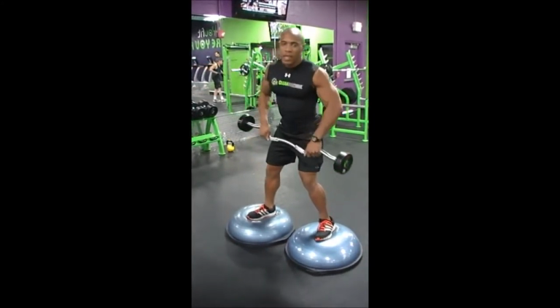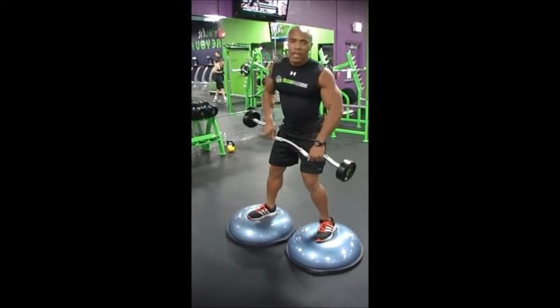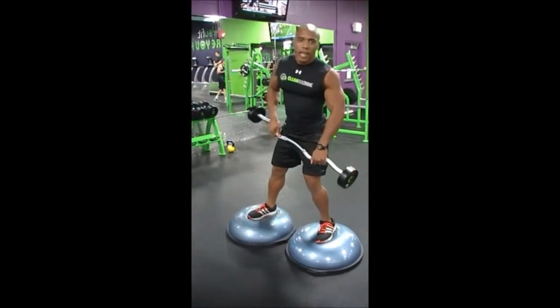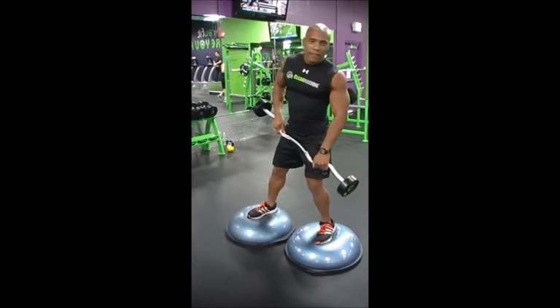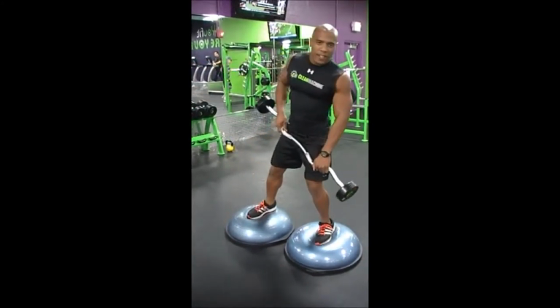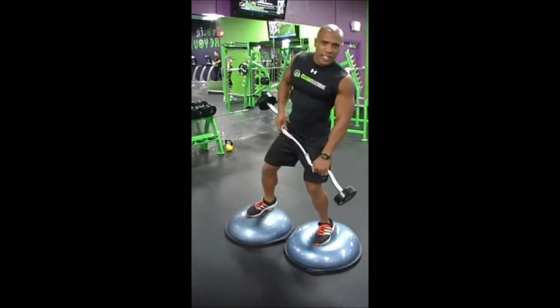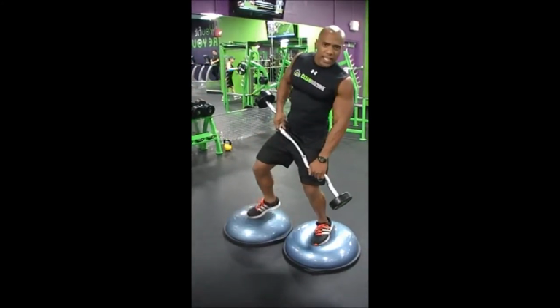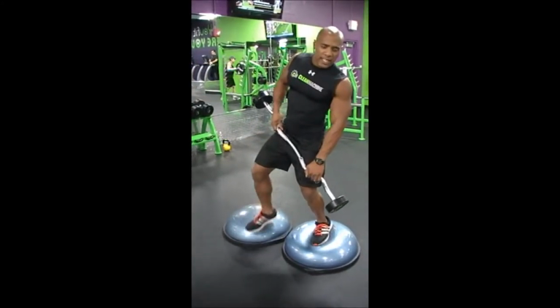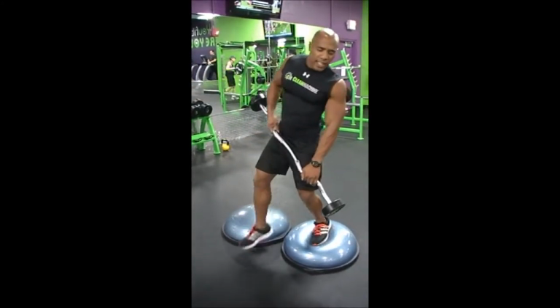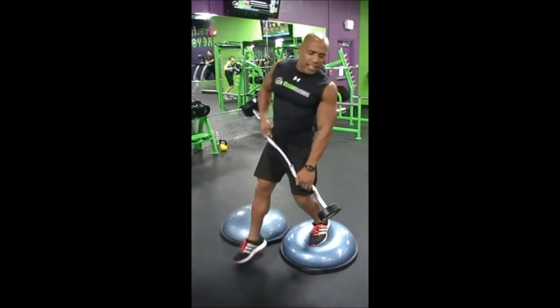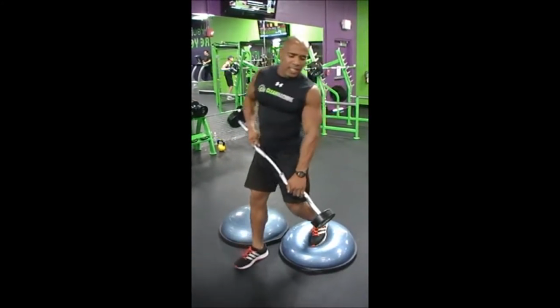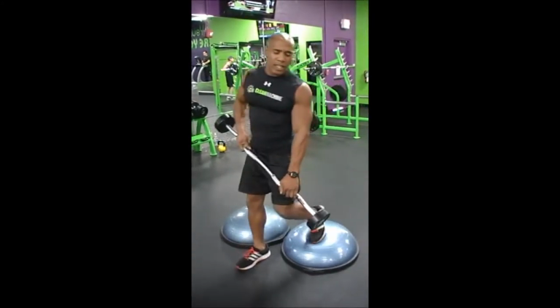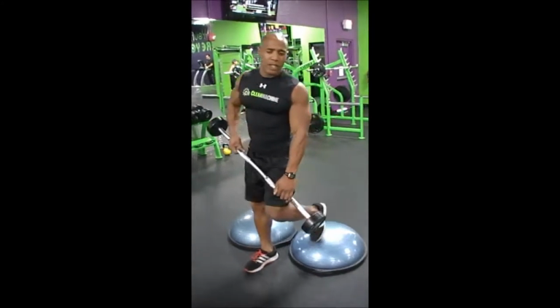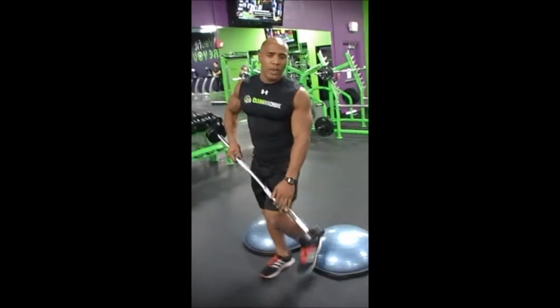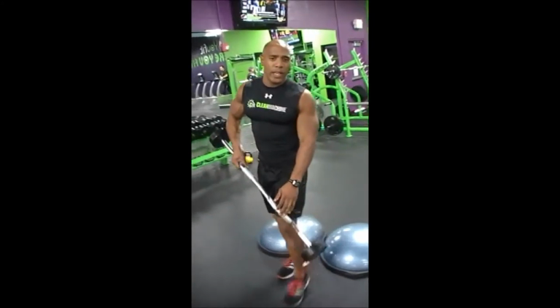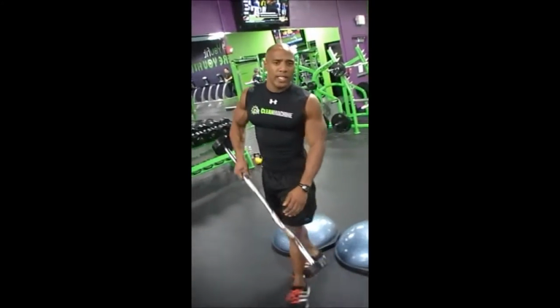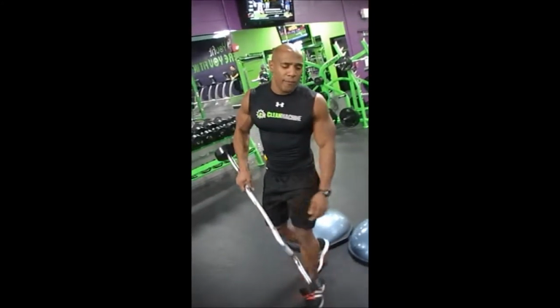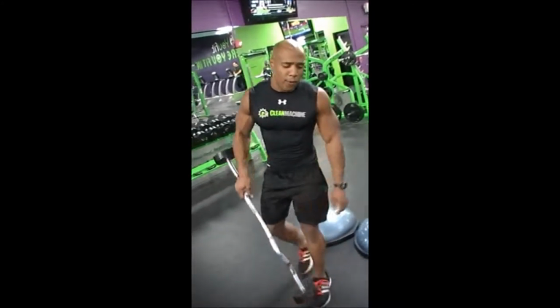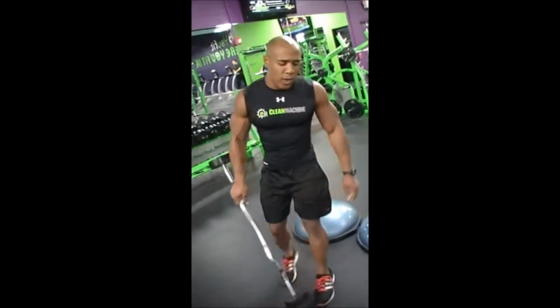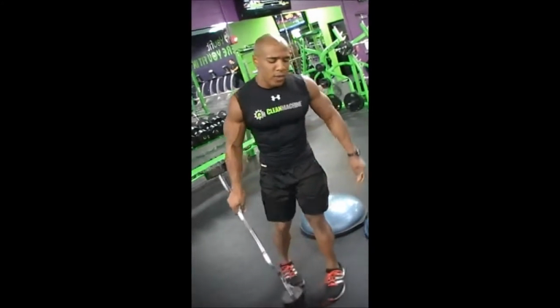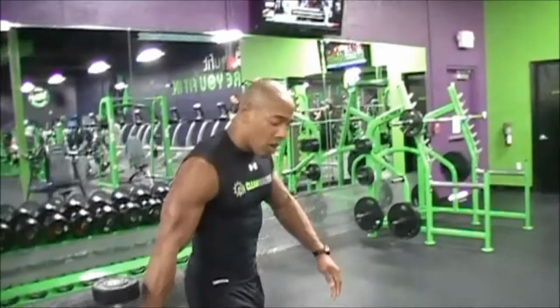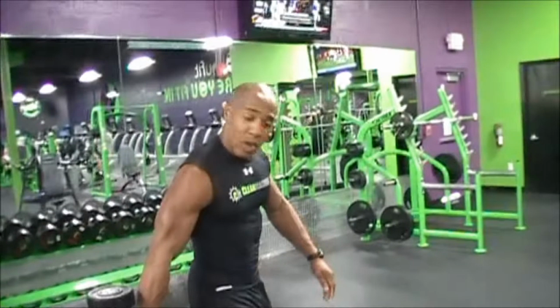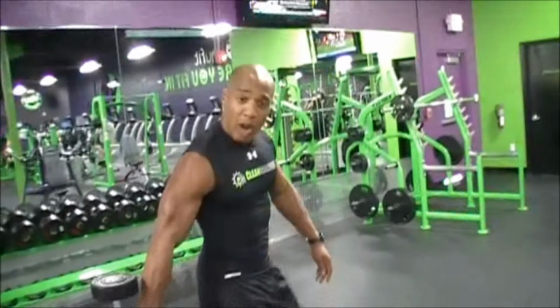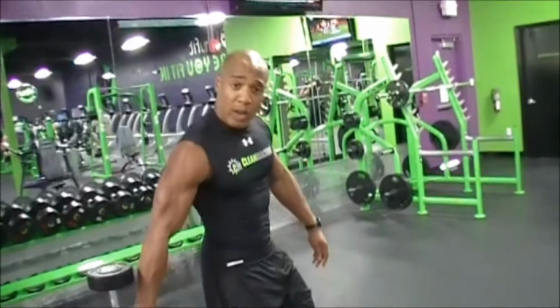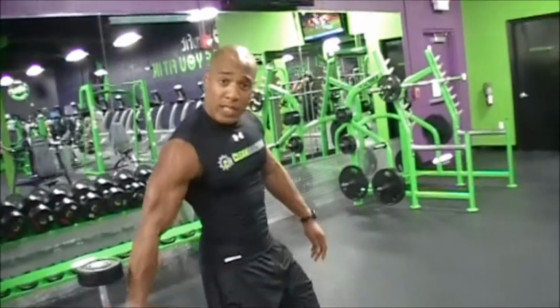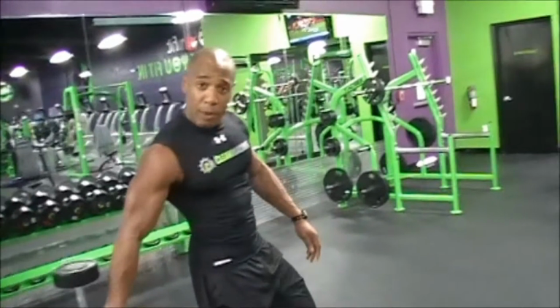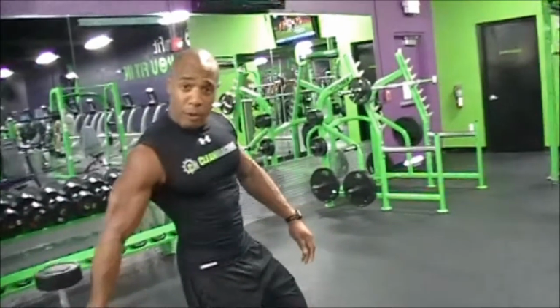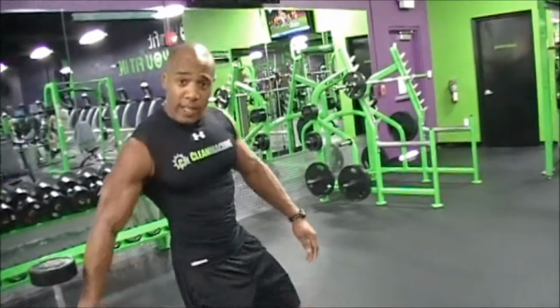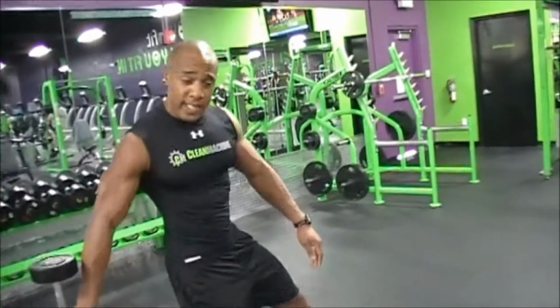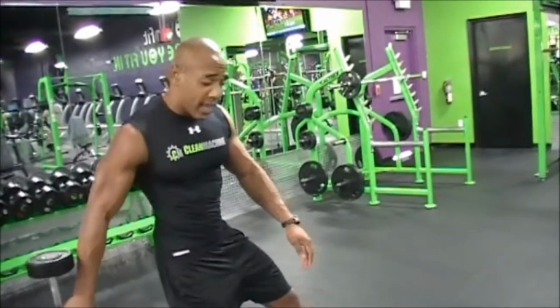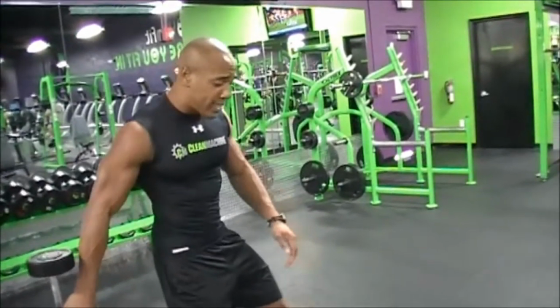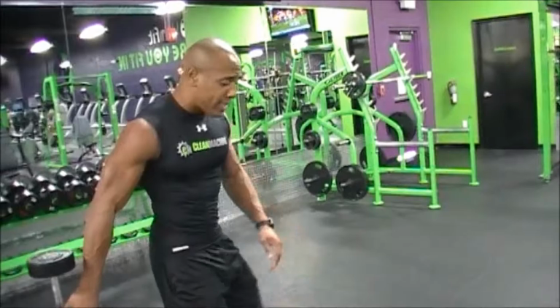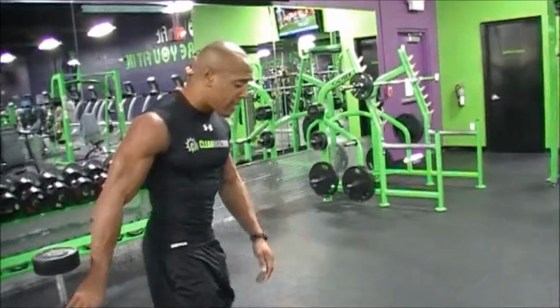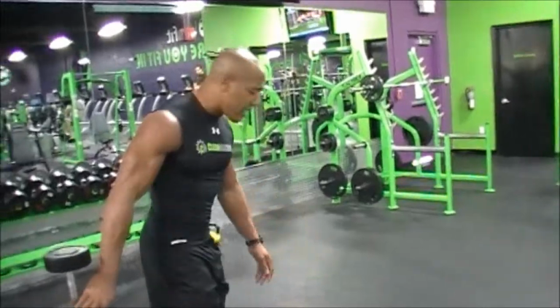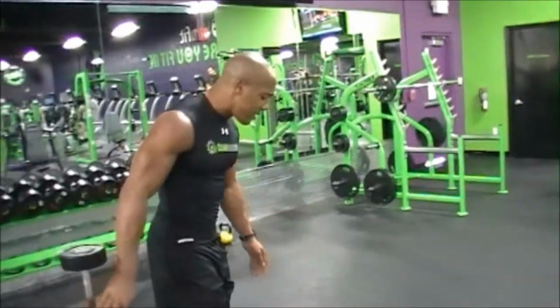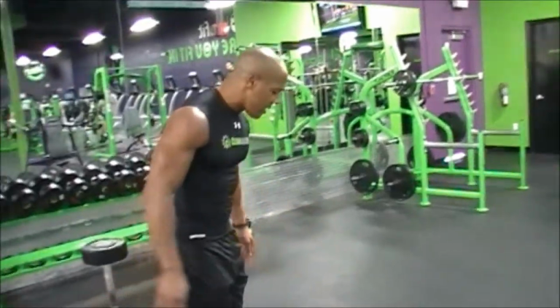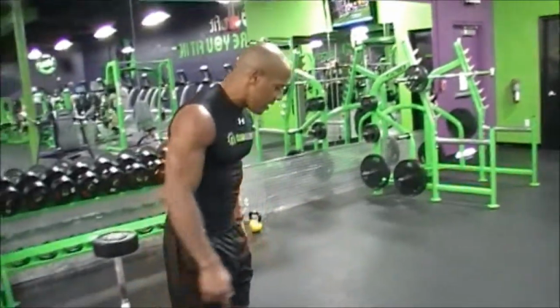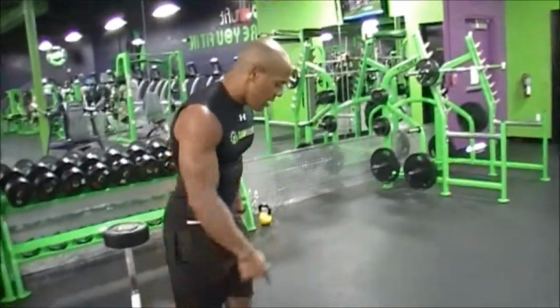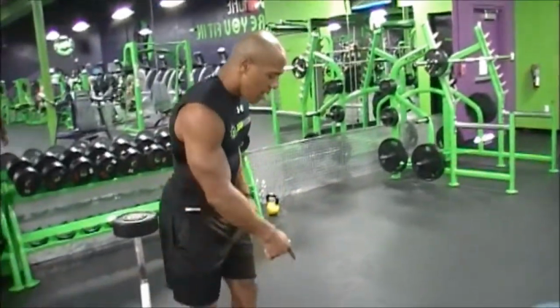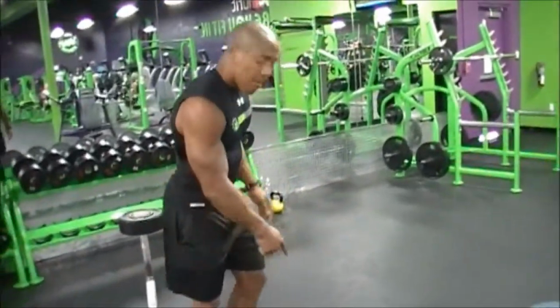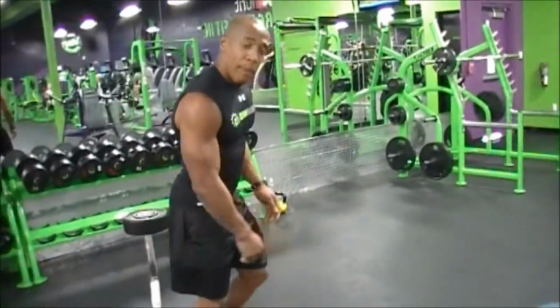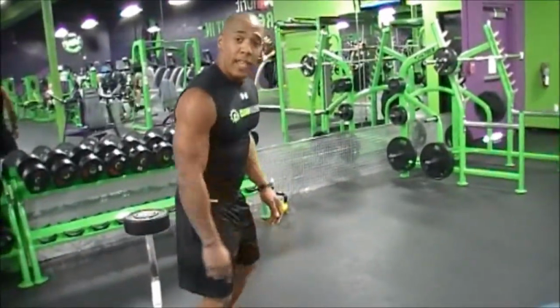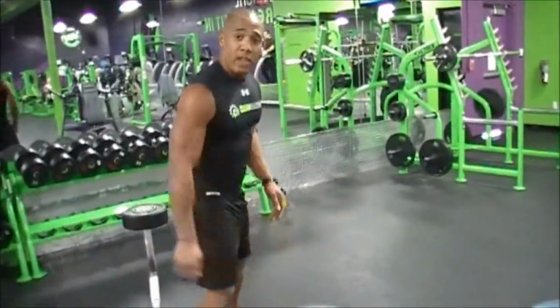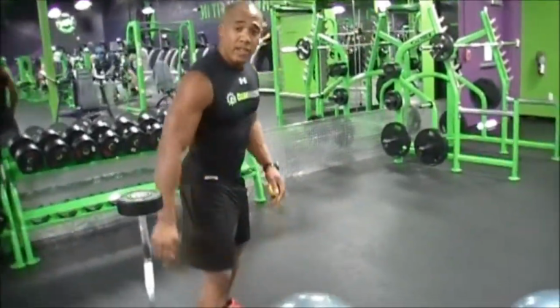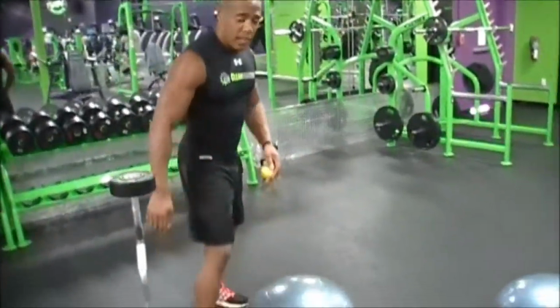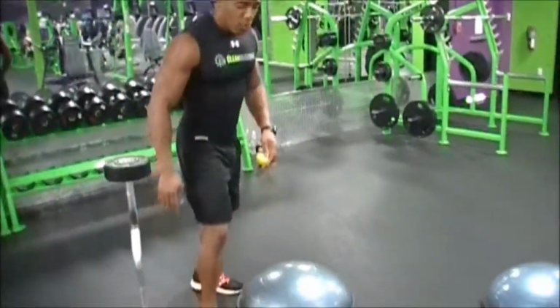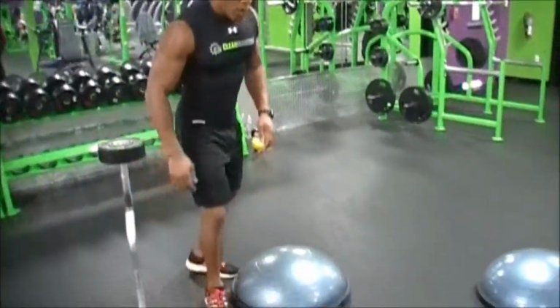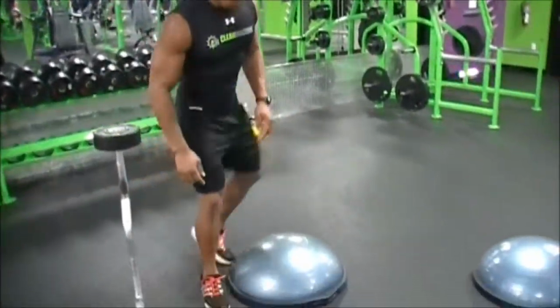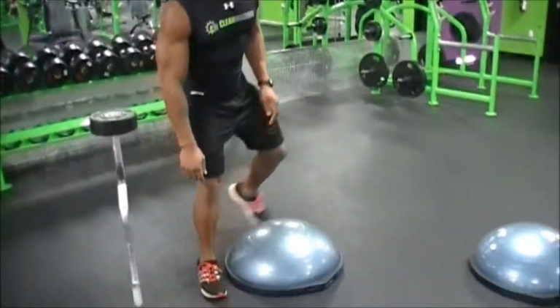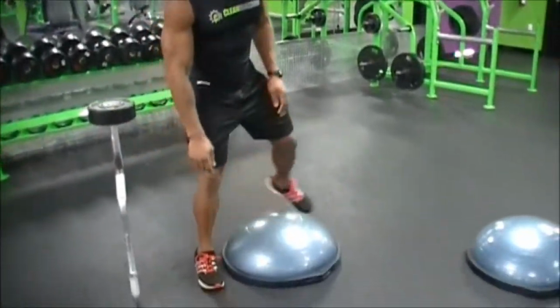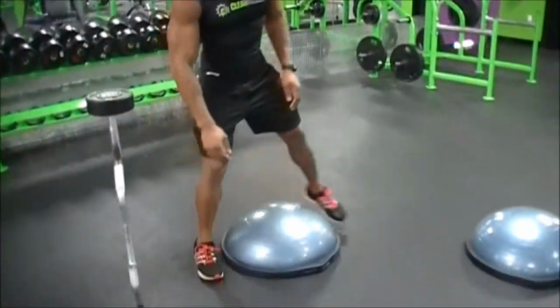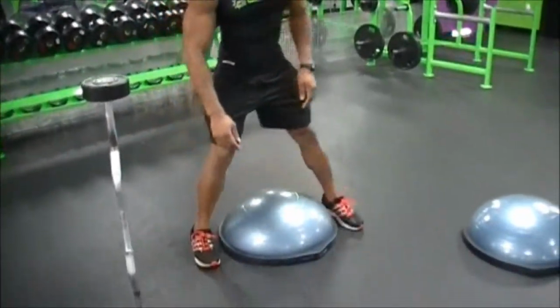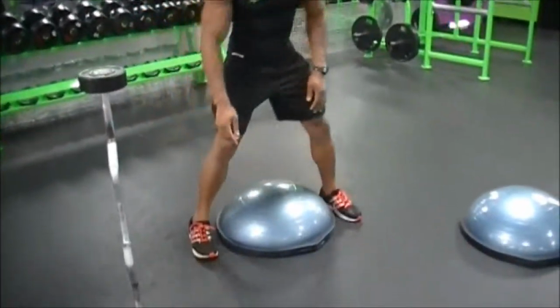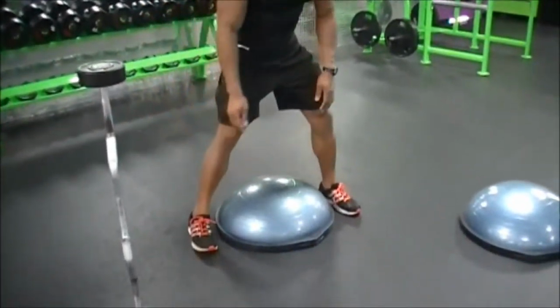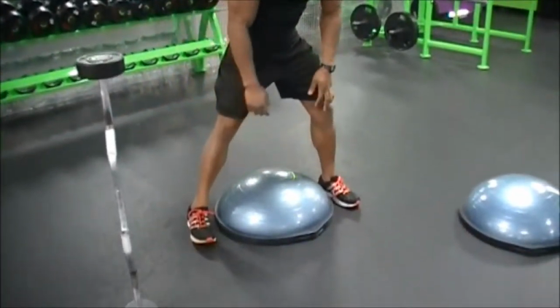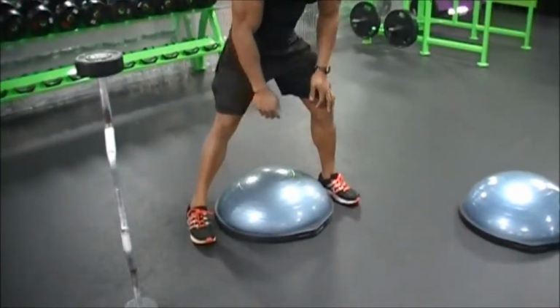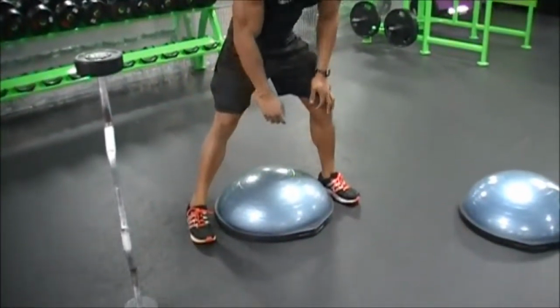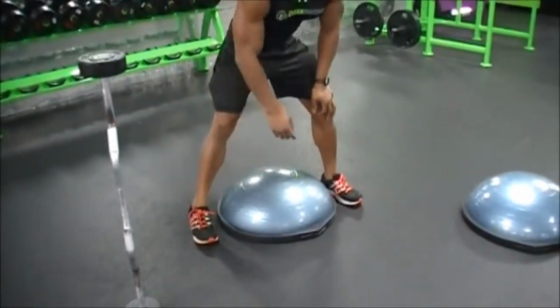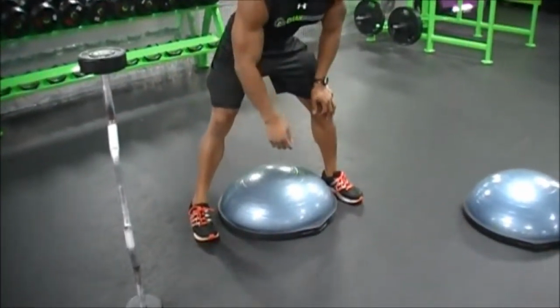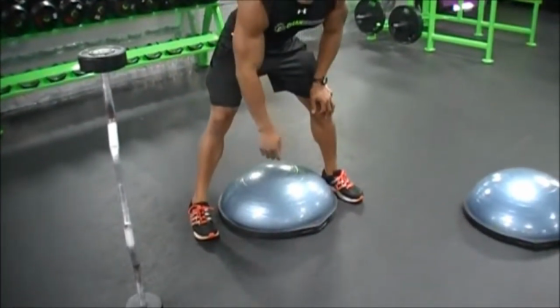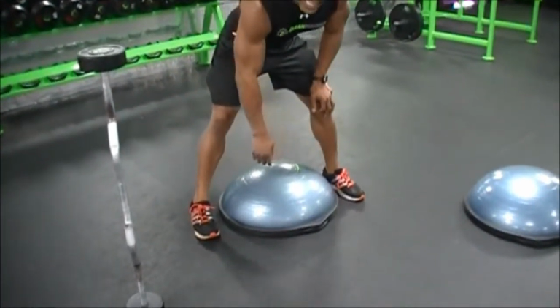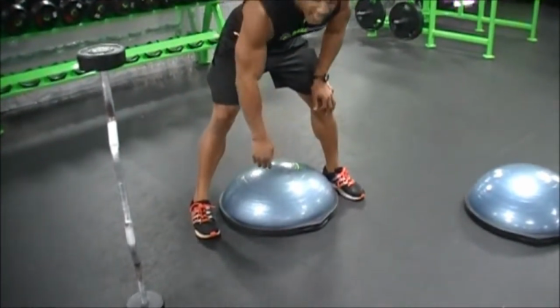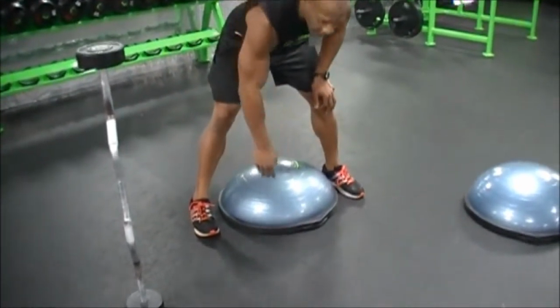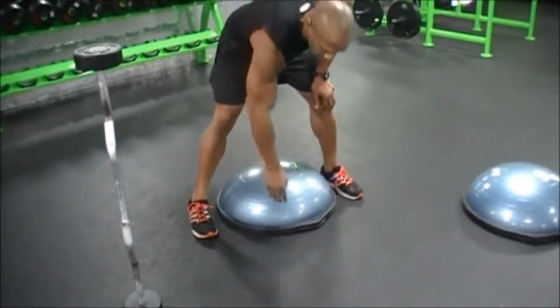Now, if this exercise is a little too easy for you, you can always progress the exercise by using one Bosu Ball on a black top.